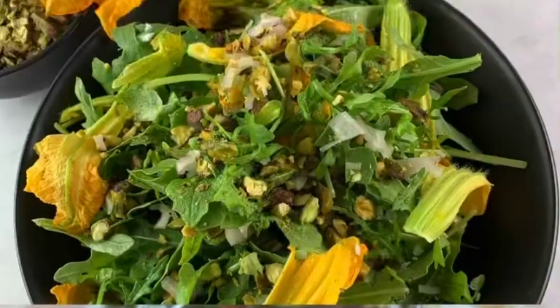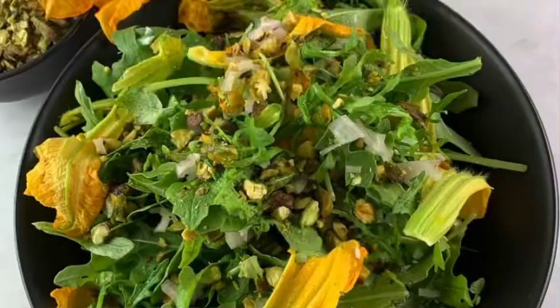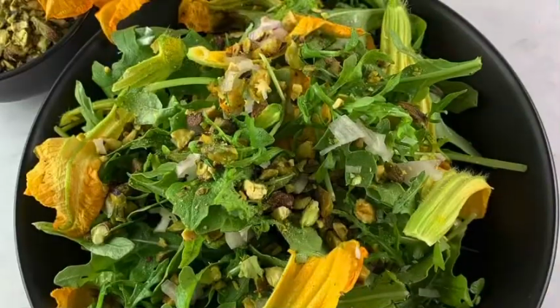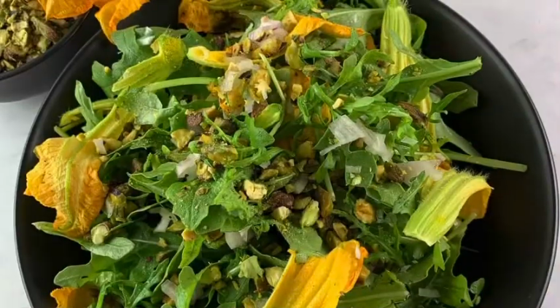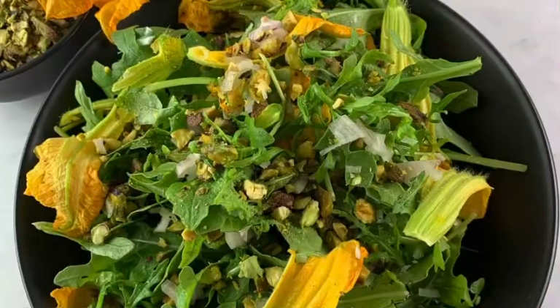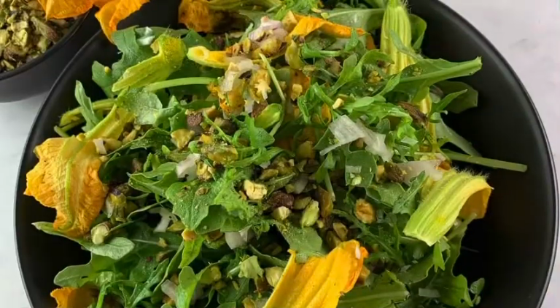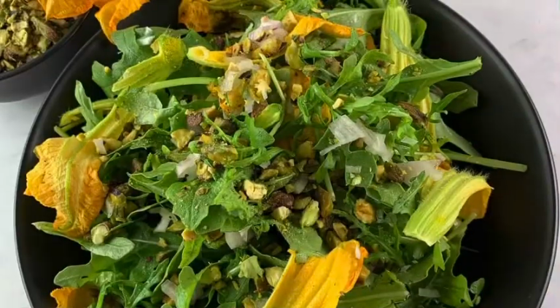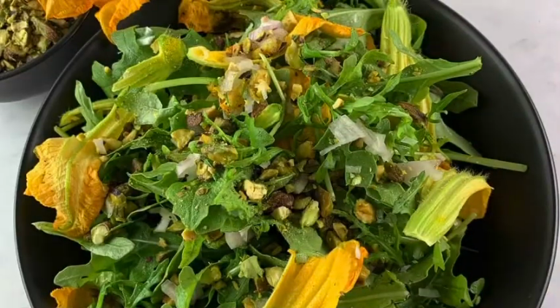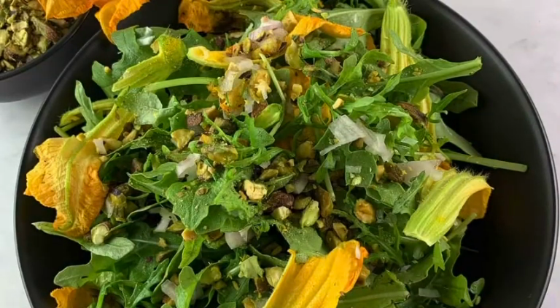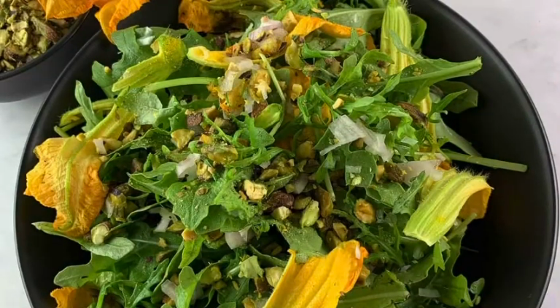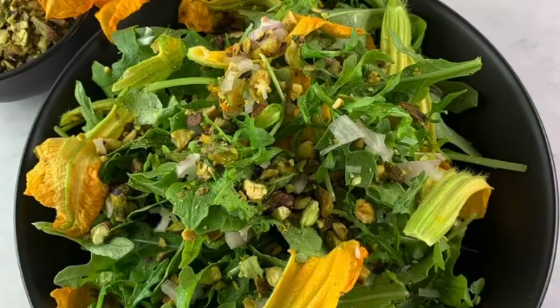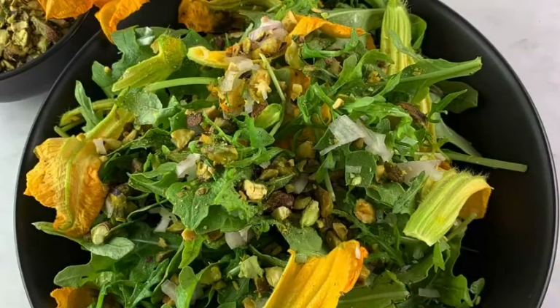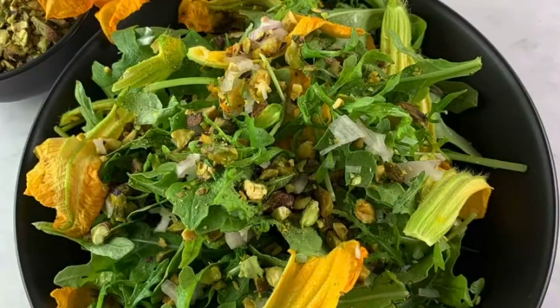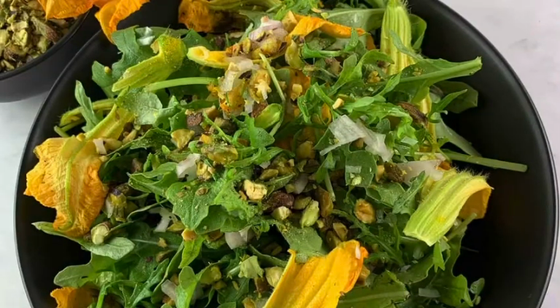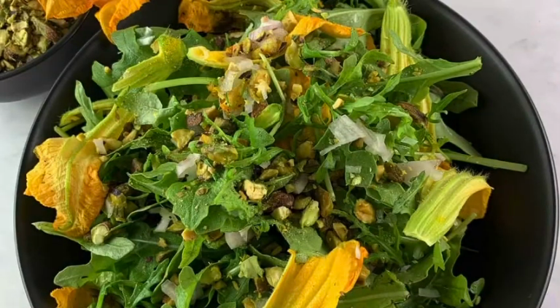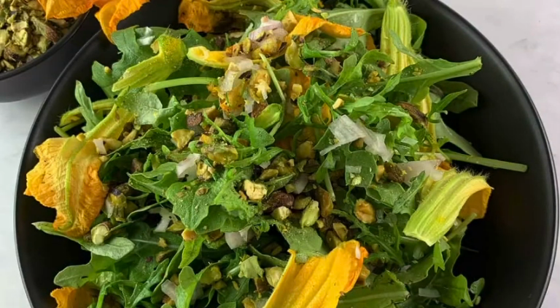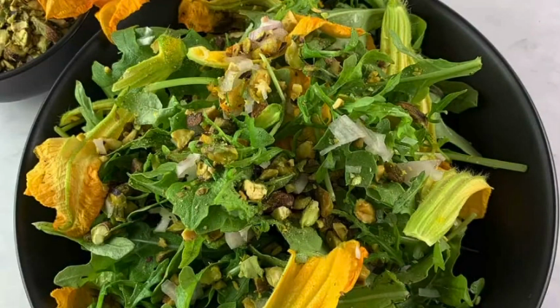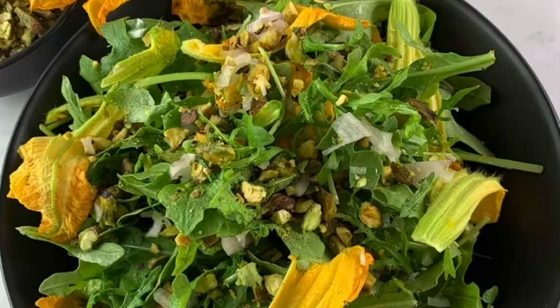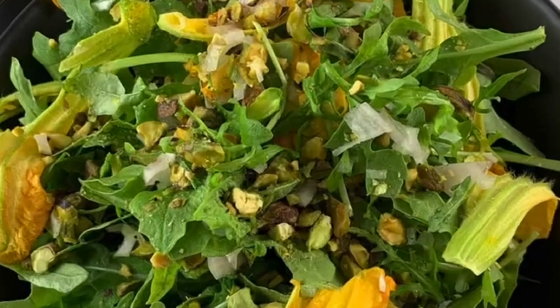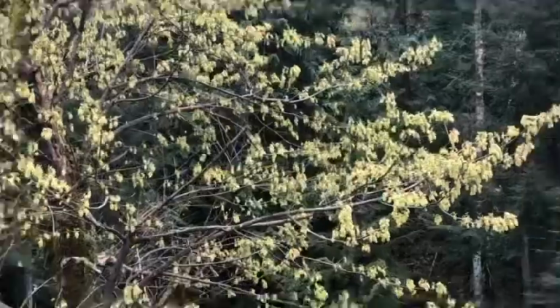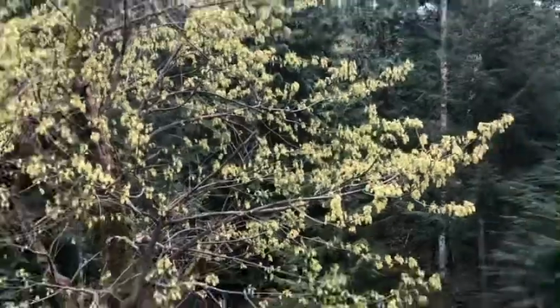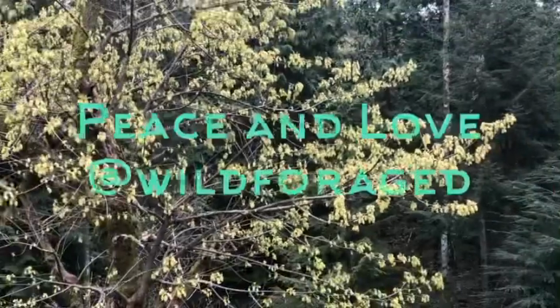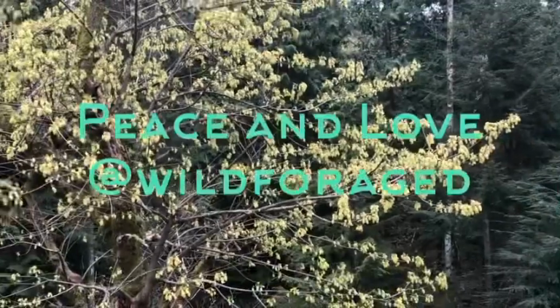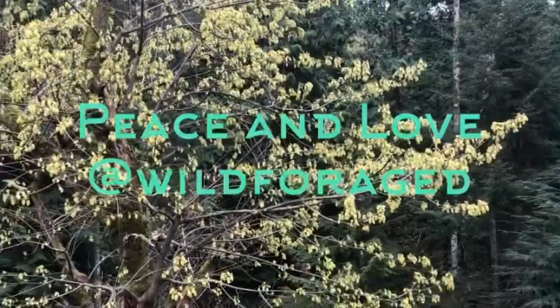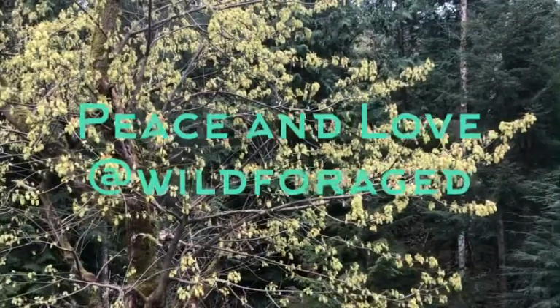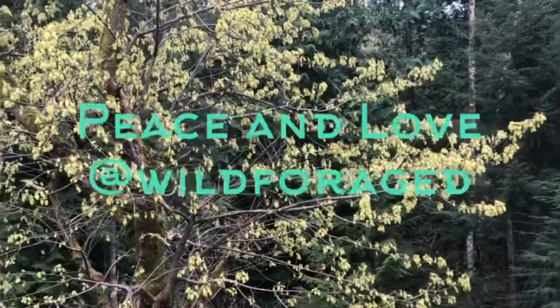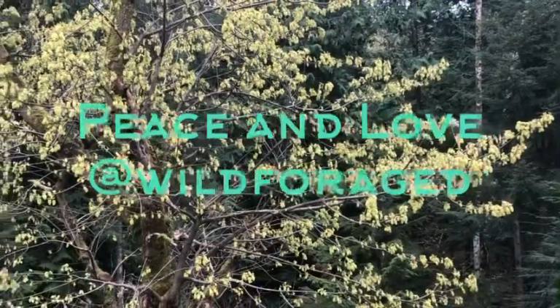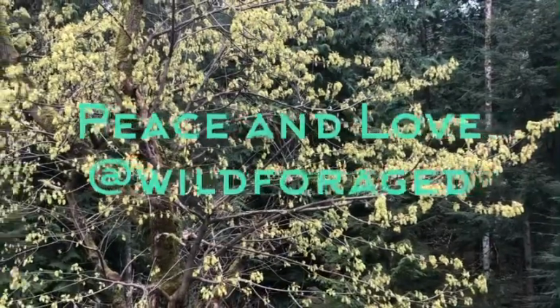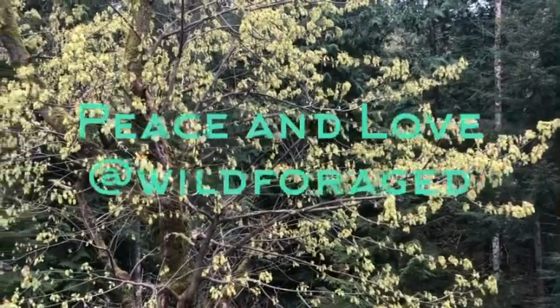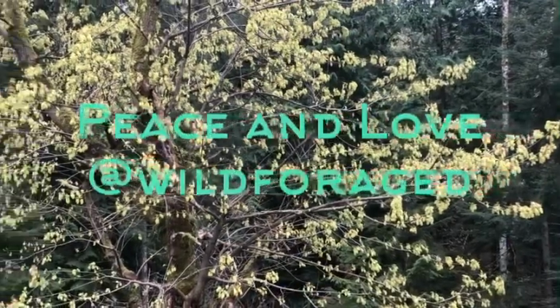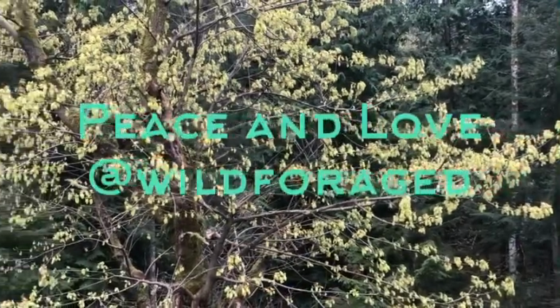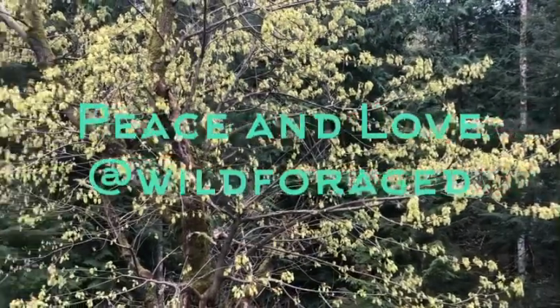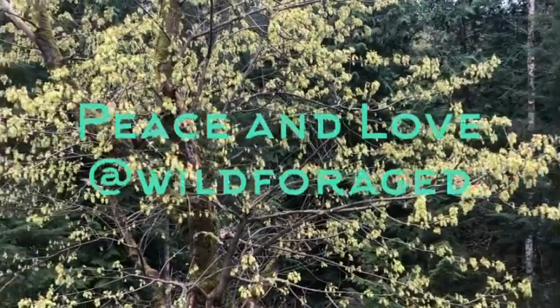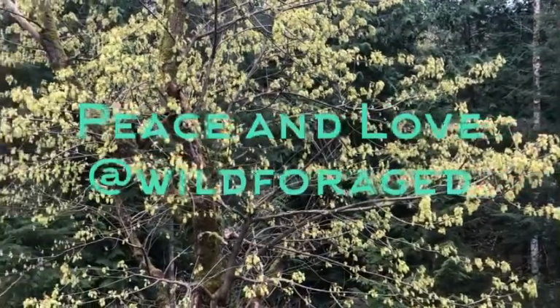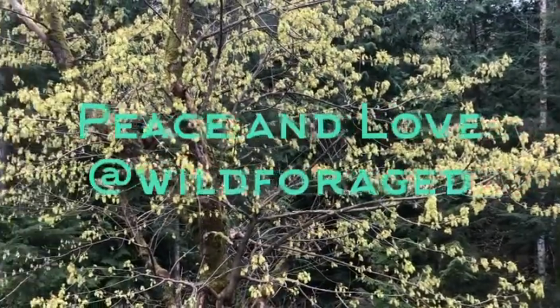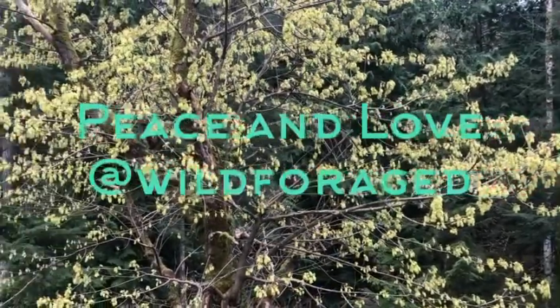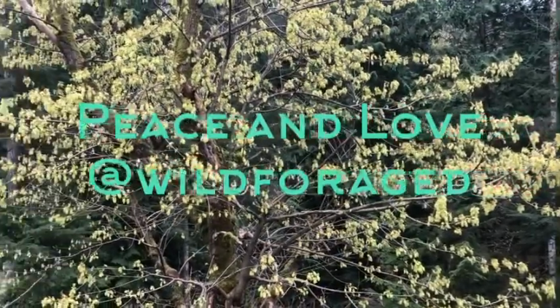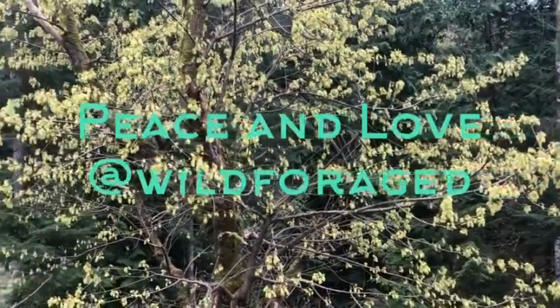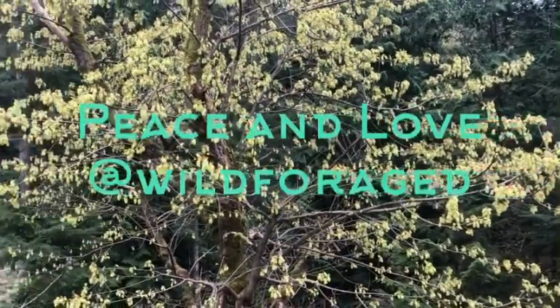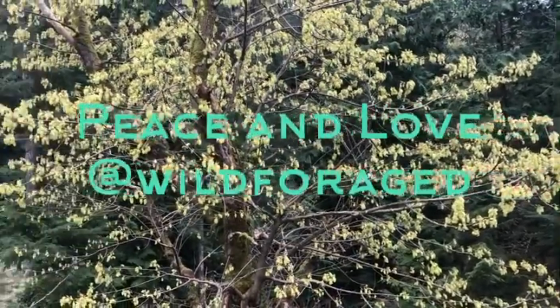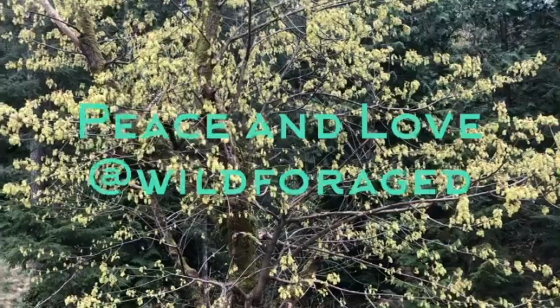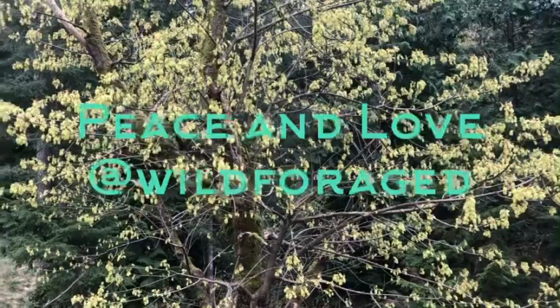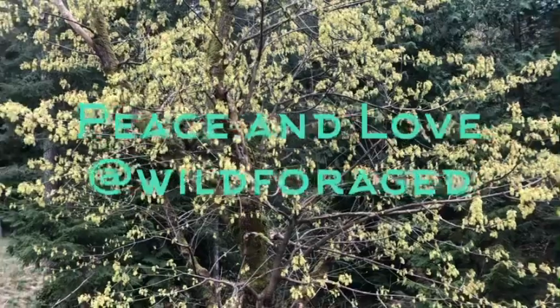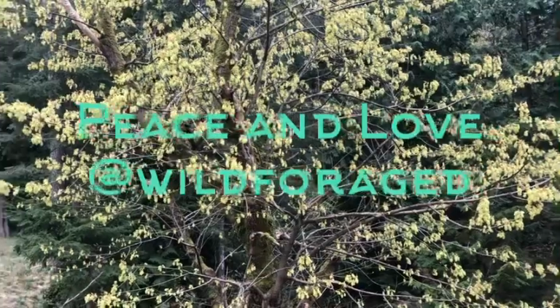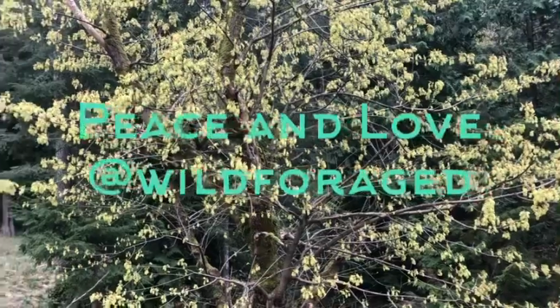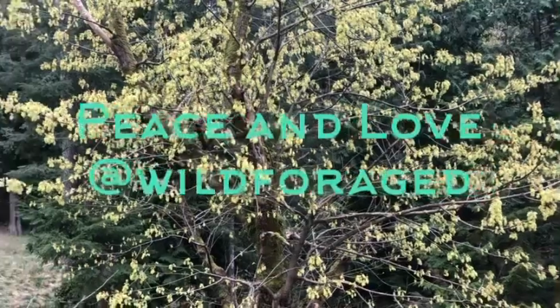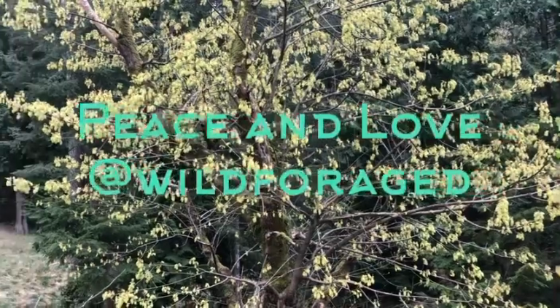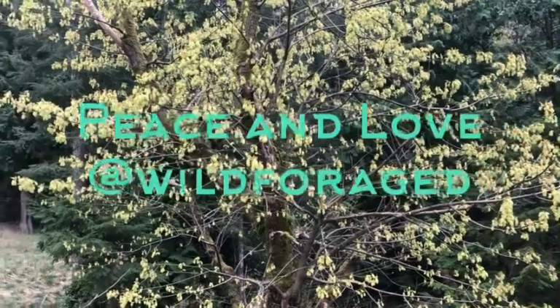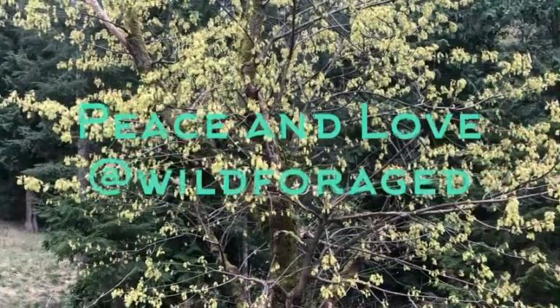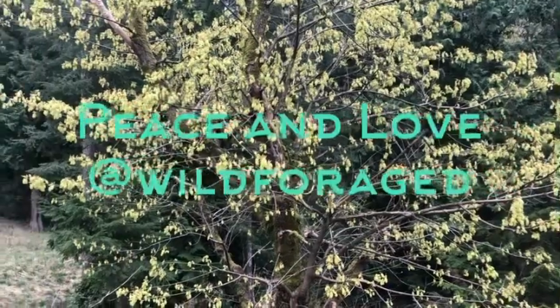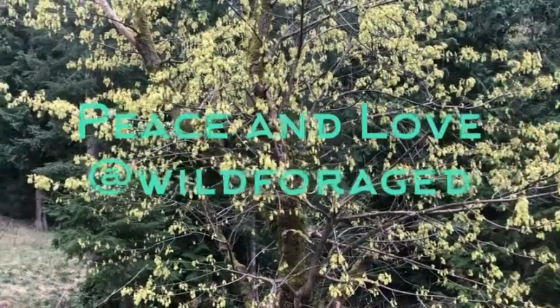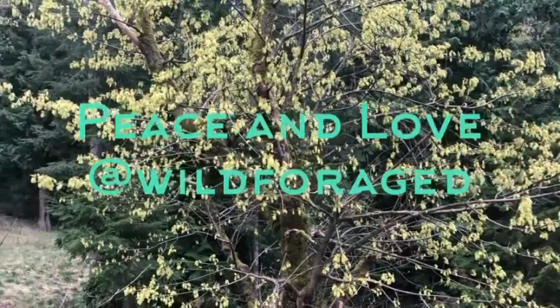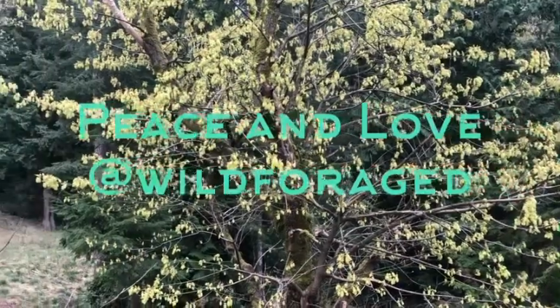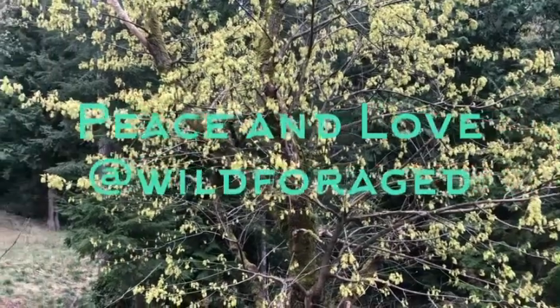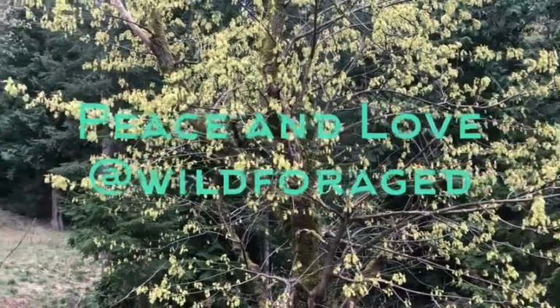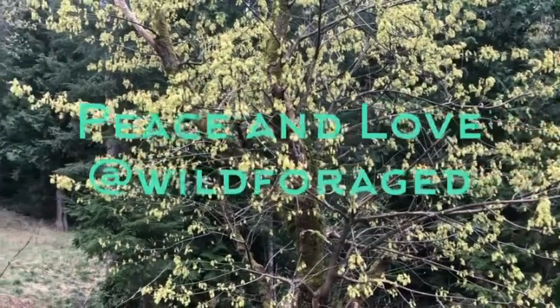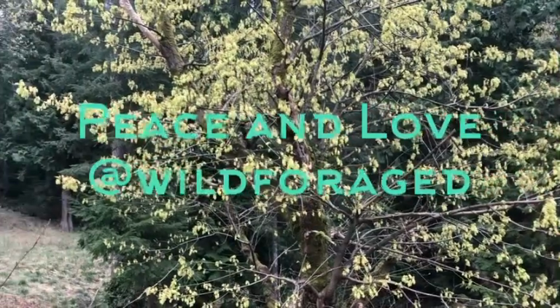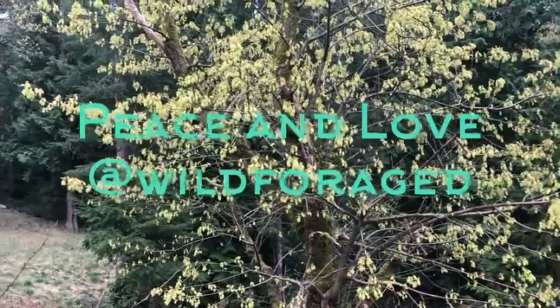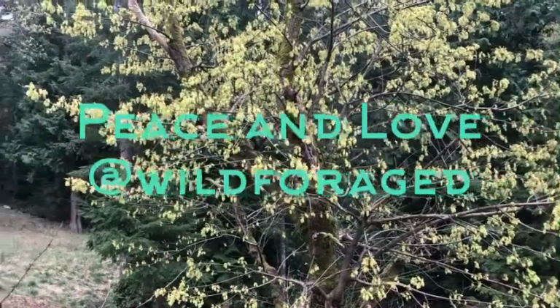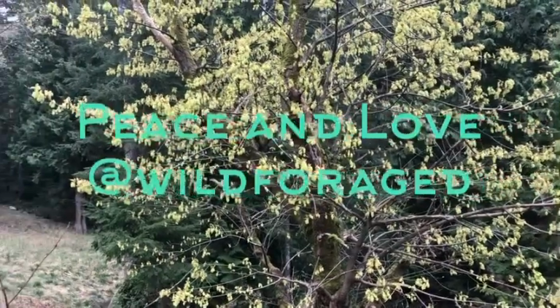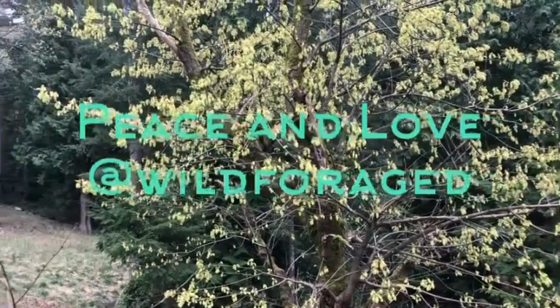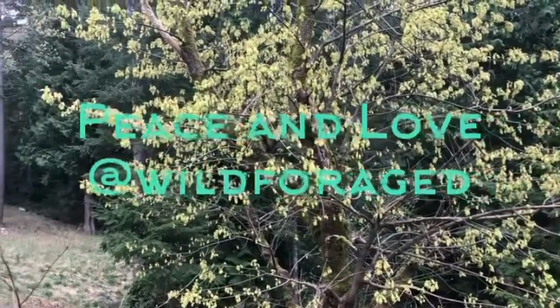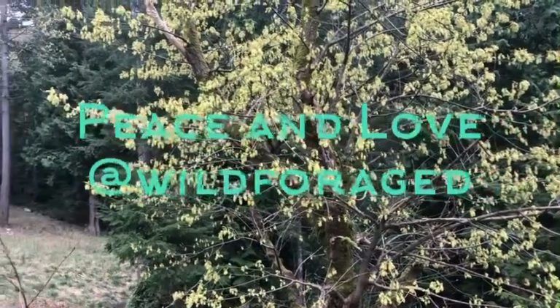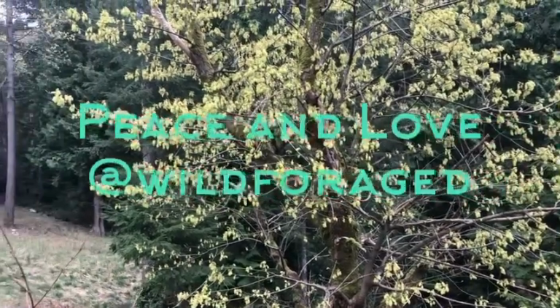They add so much beauty to your food and you can get them right outside your back door. Thanks for watching and happy spring!